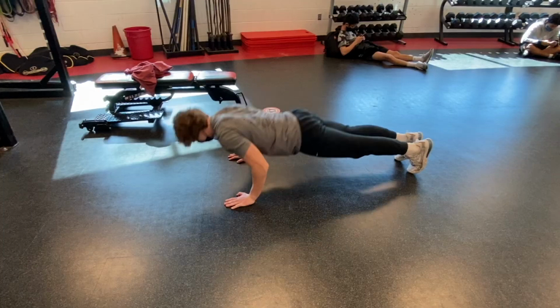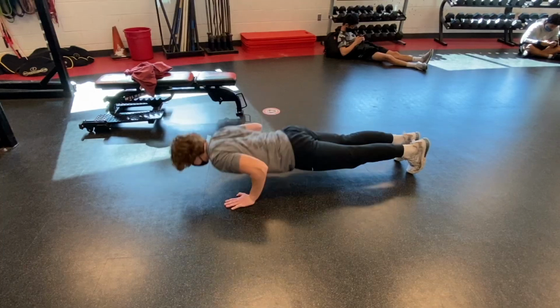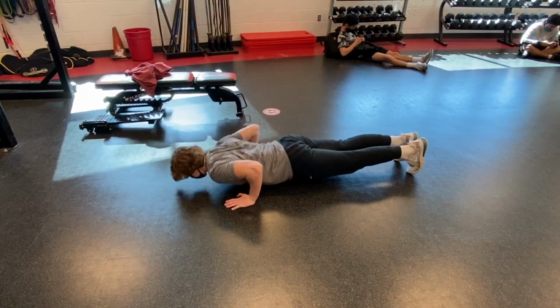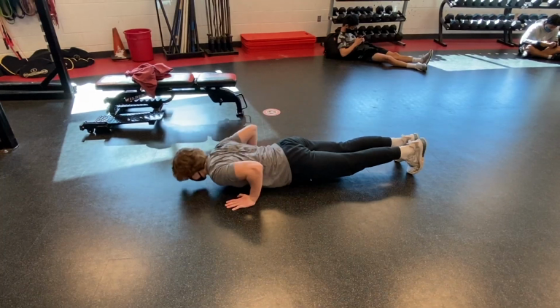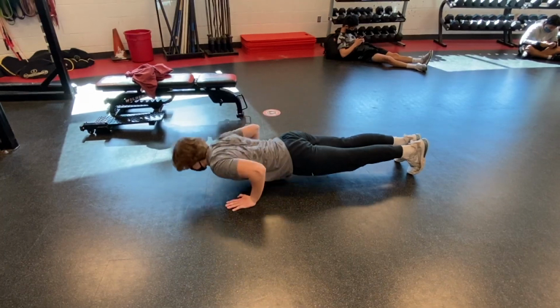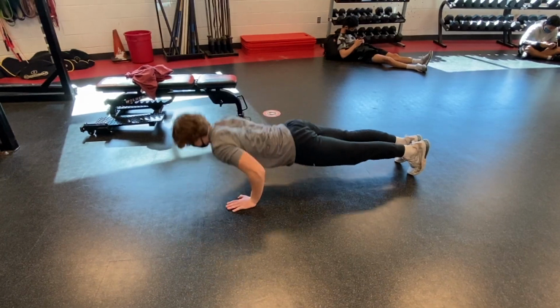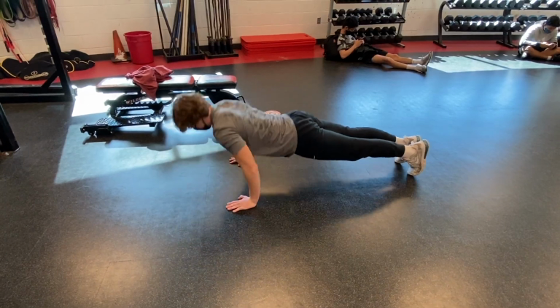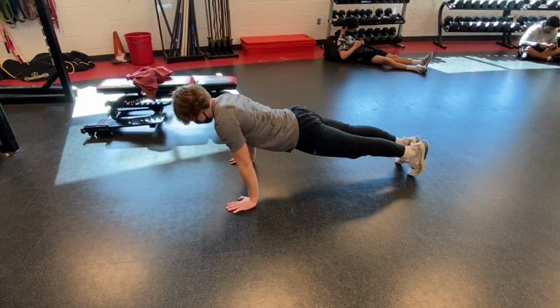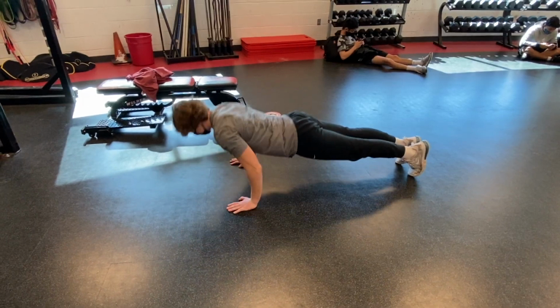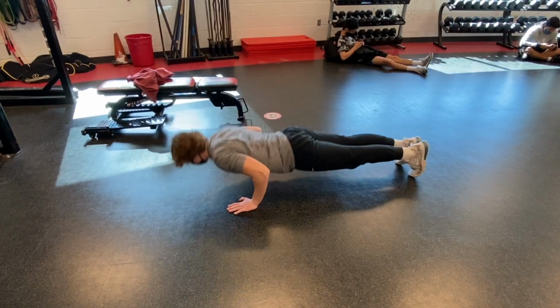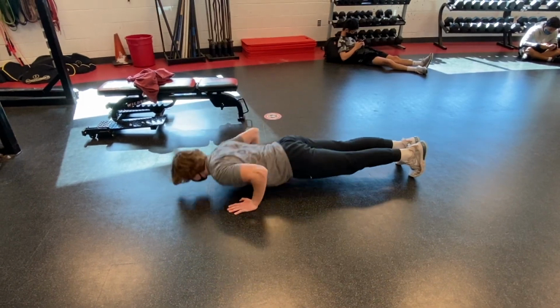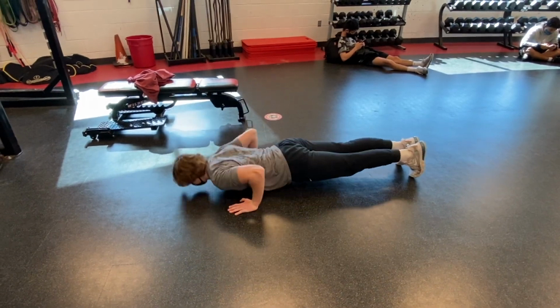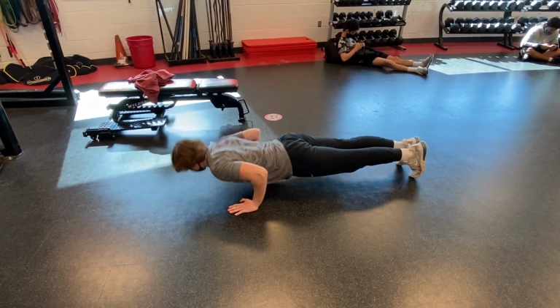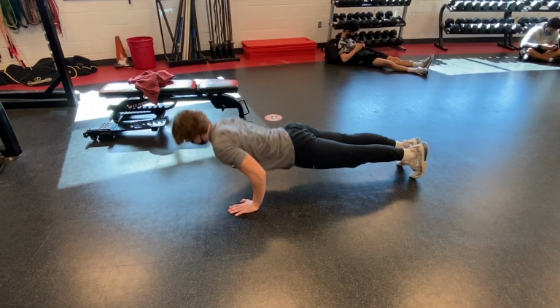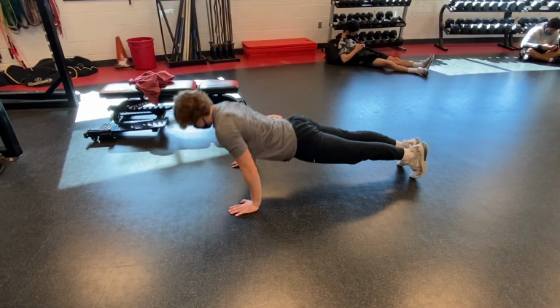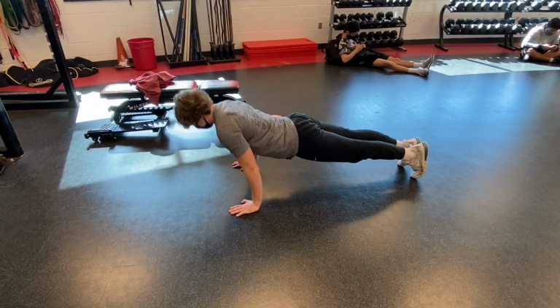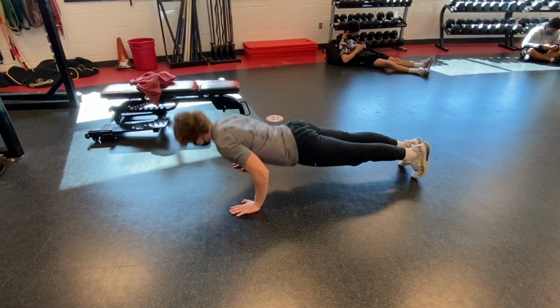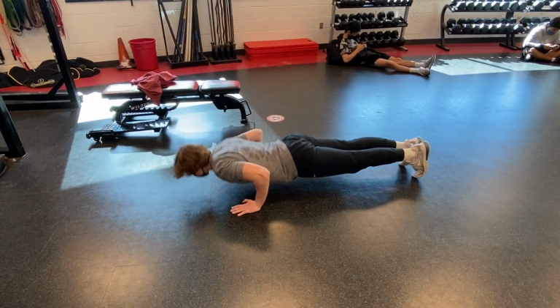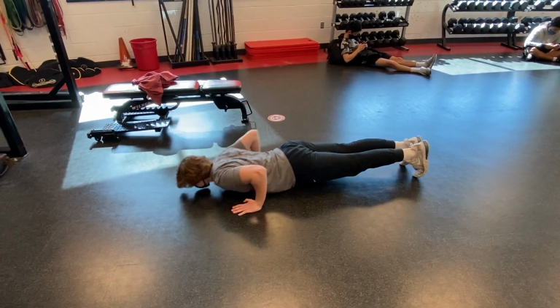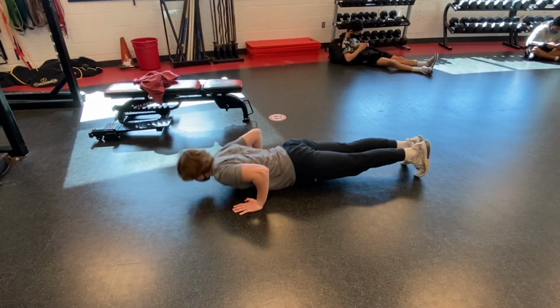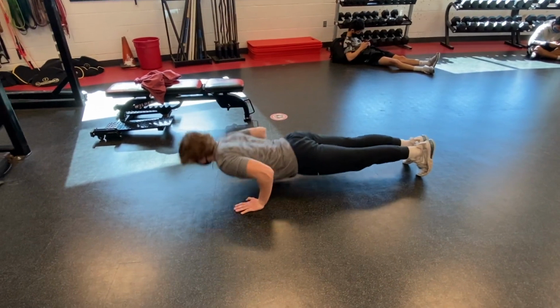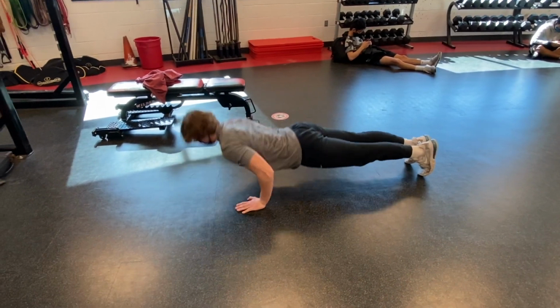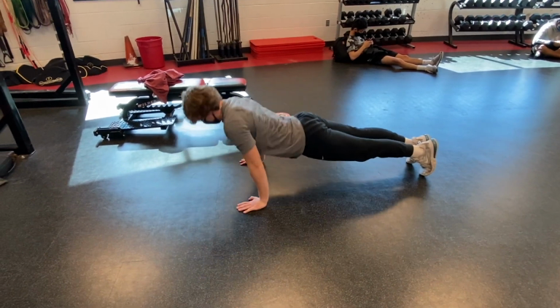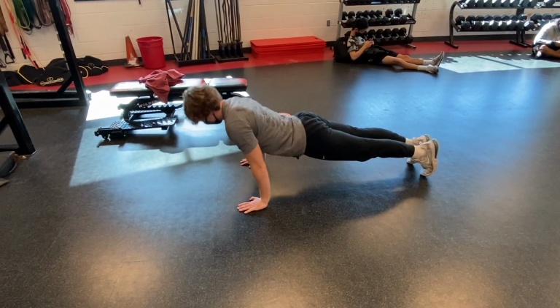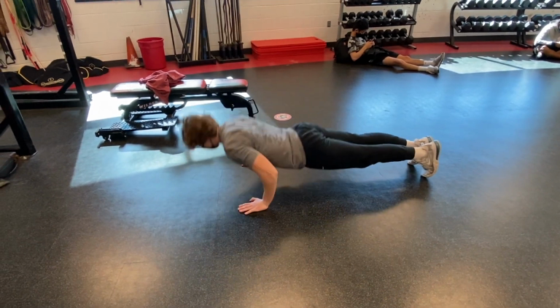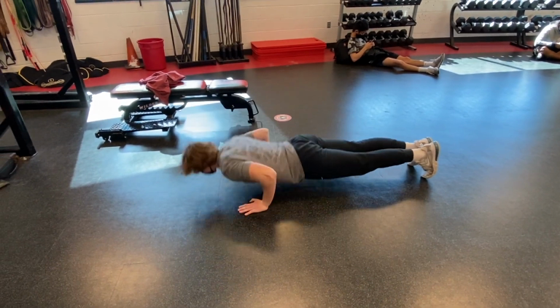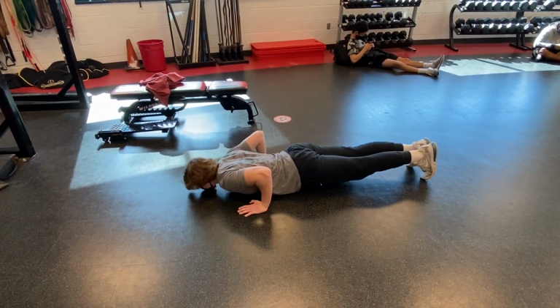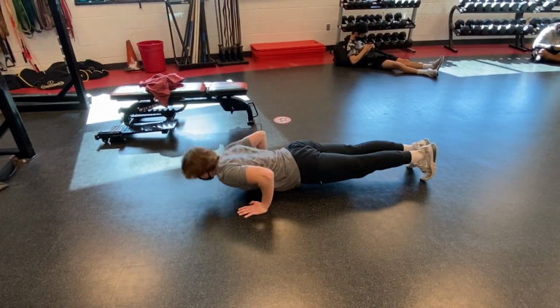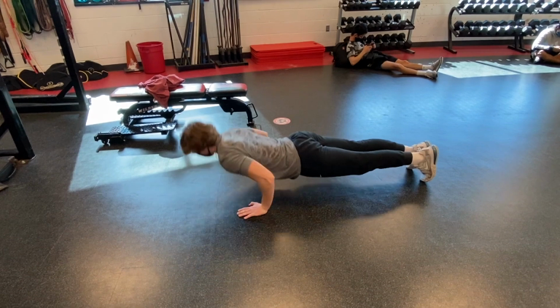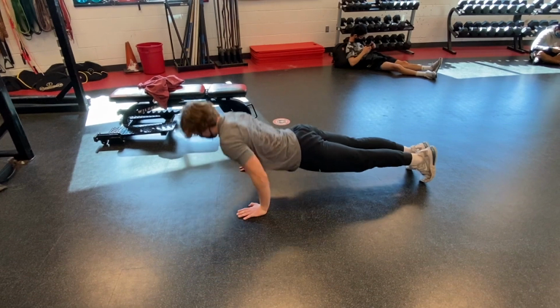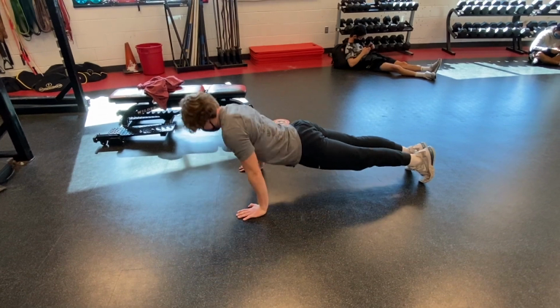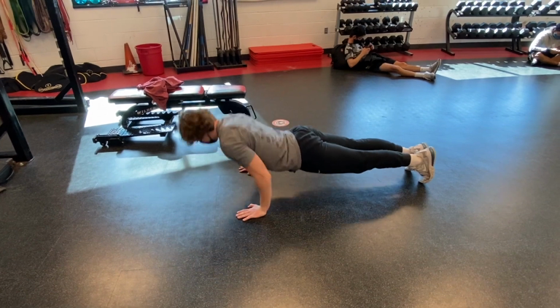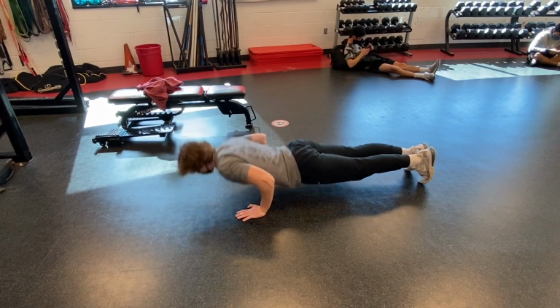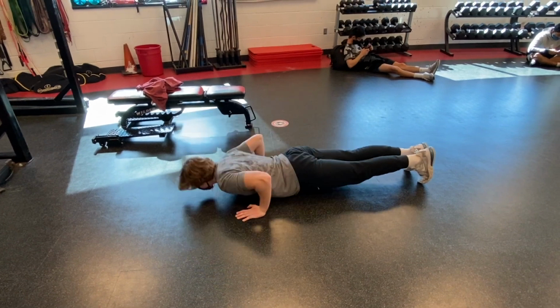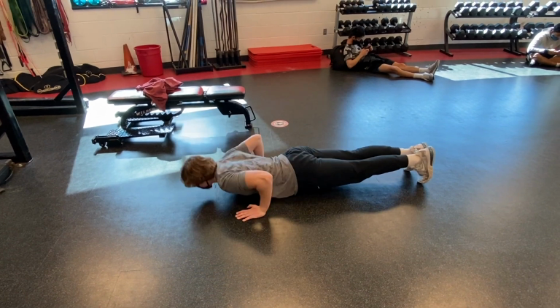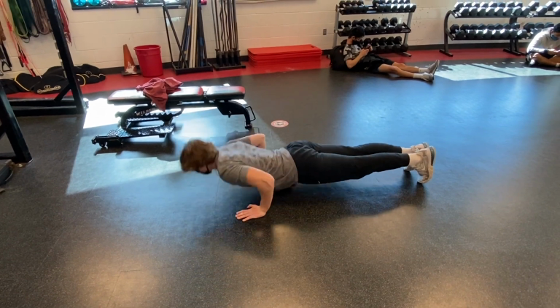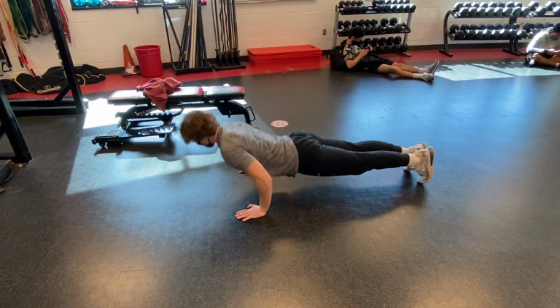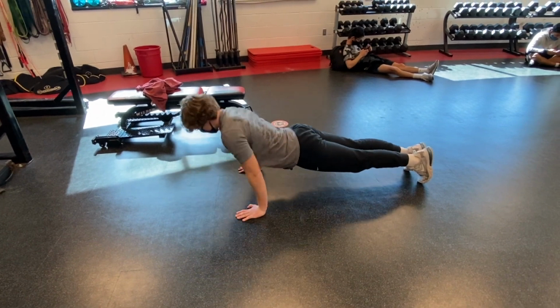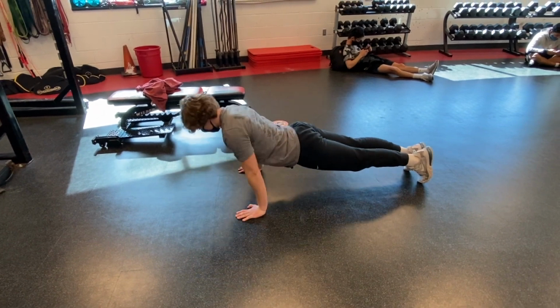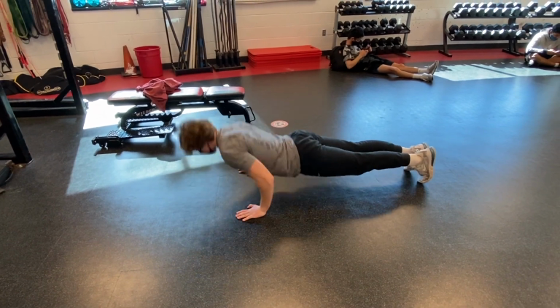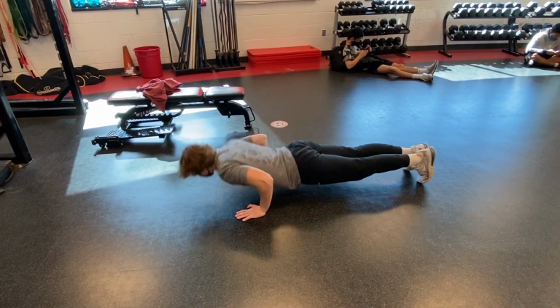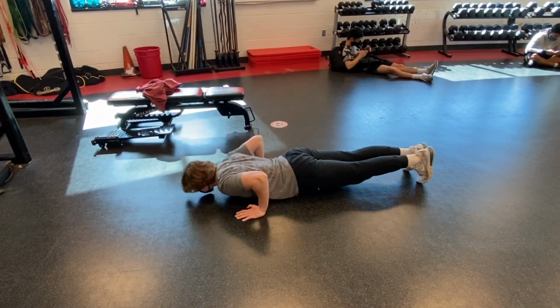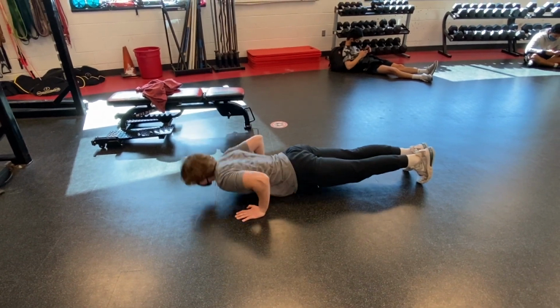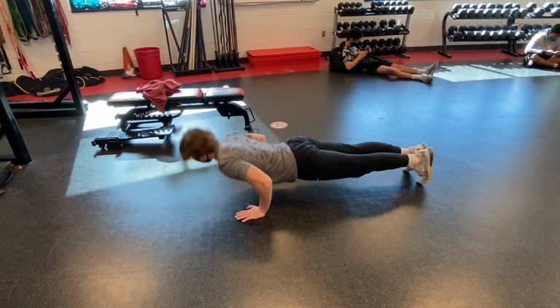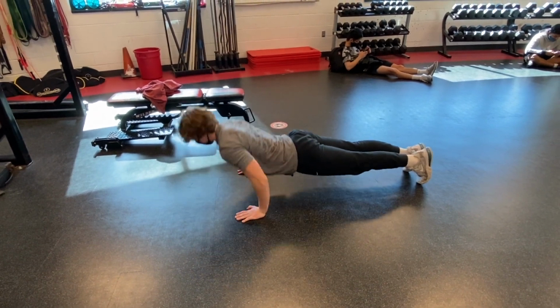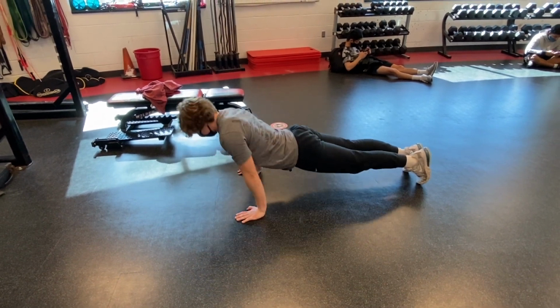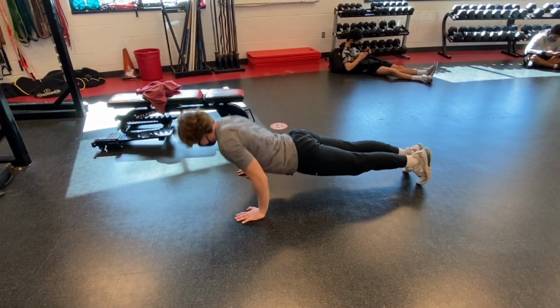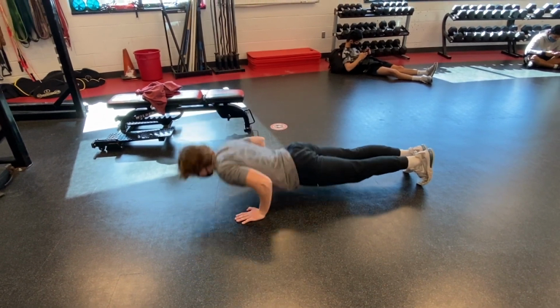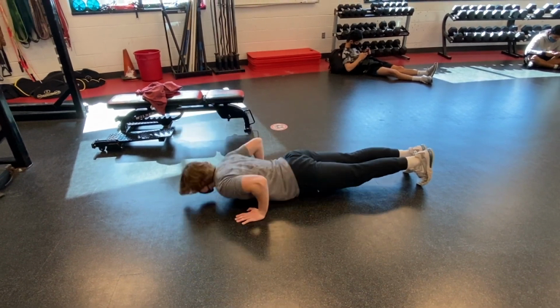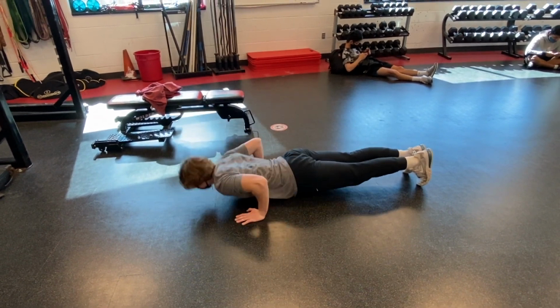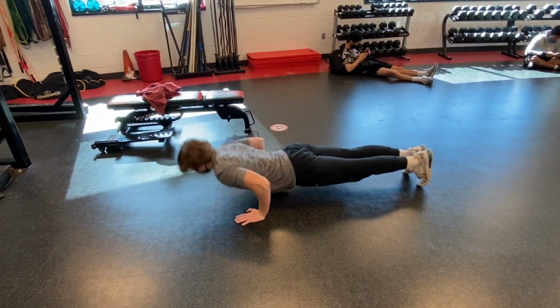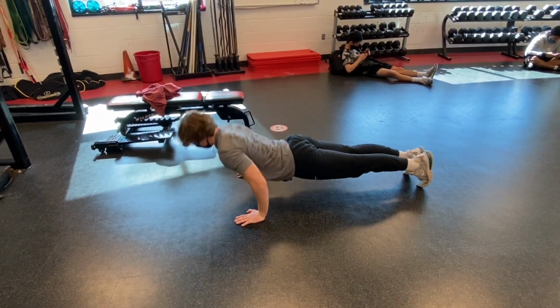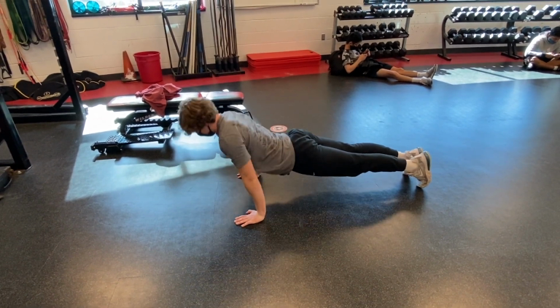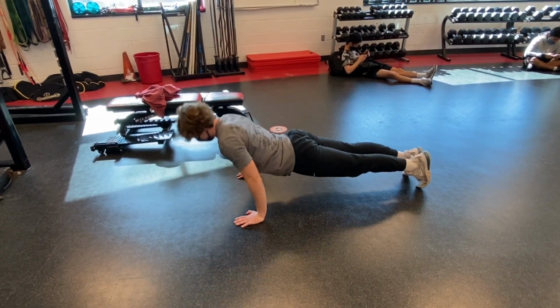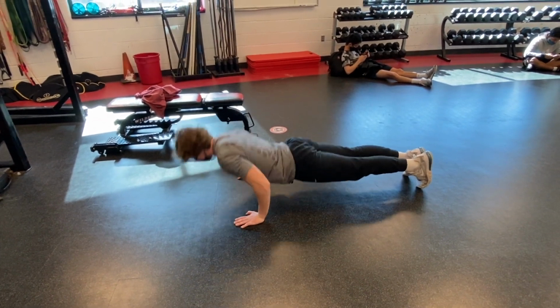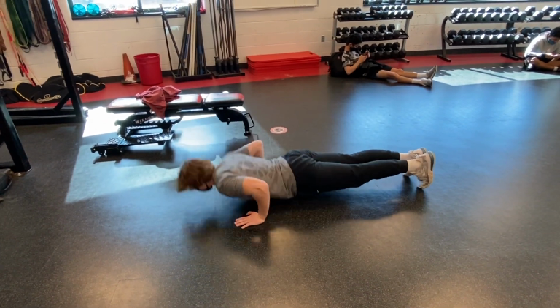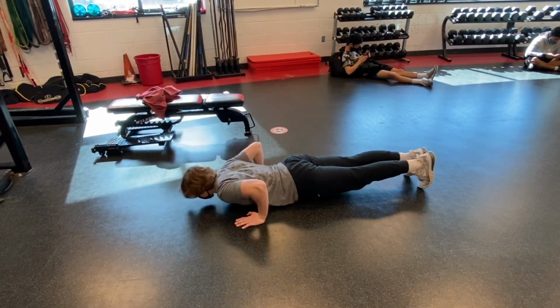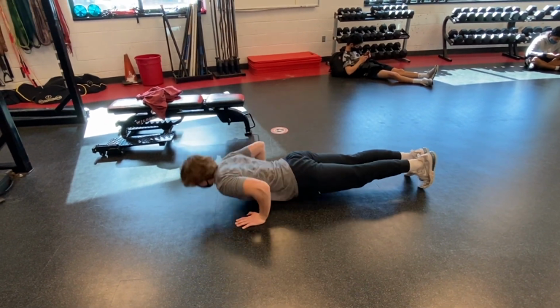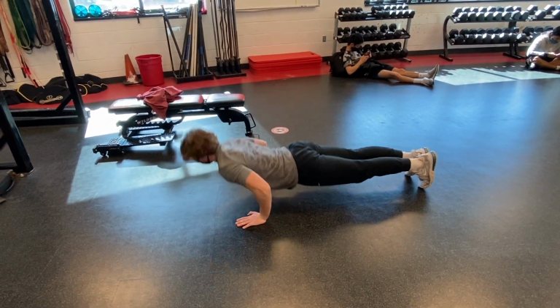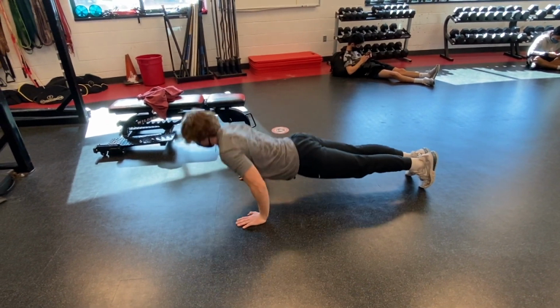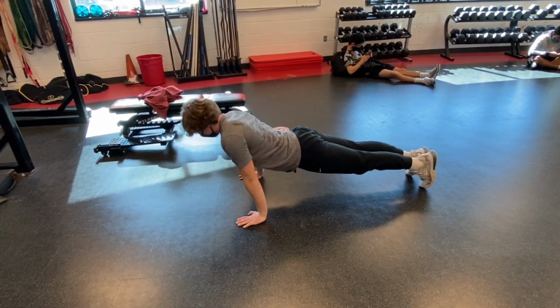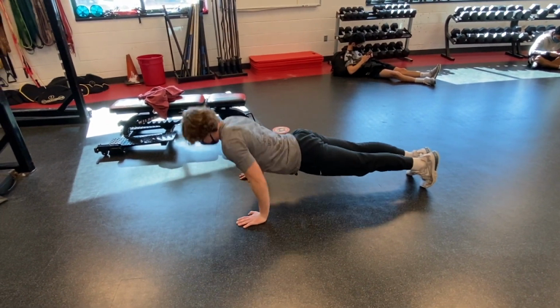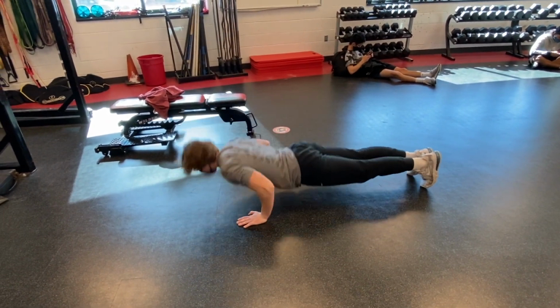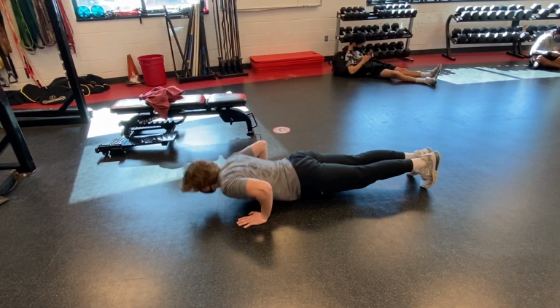The final compound movement is push-ups. Vince is doing a great job with push-ups because his elbows are tucked back and he's touching his chest to the floor.